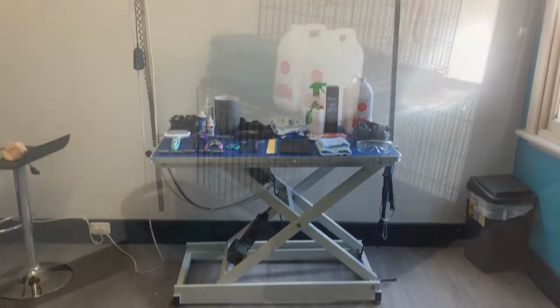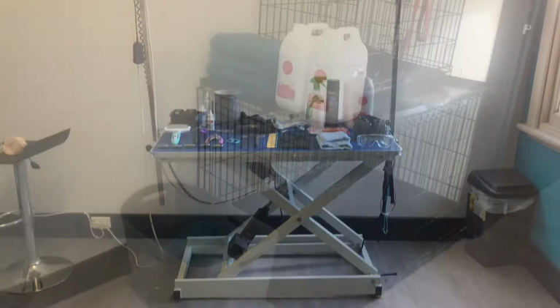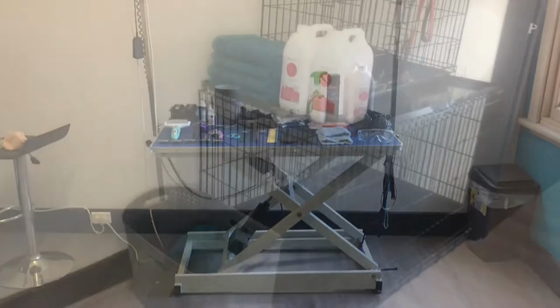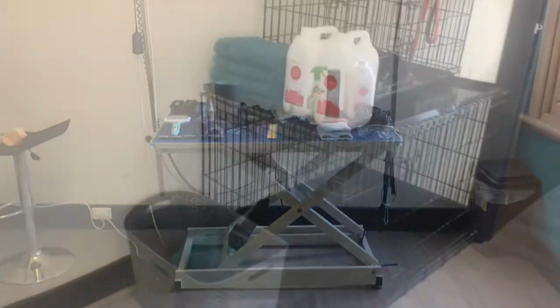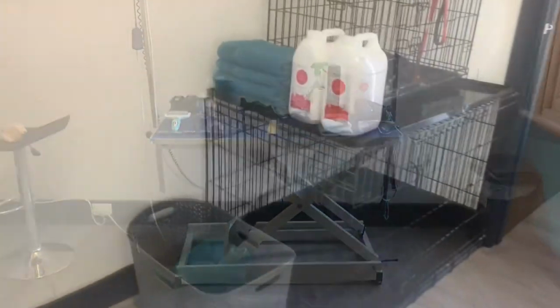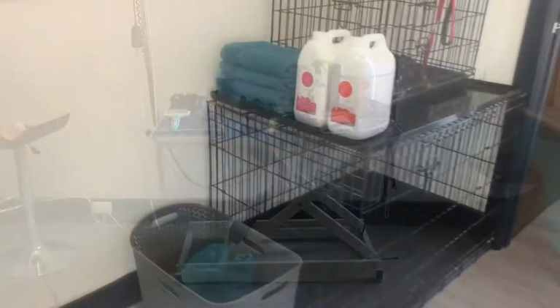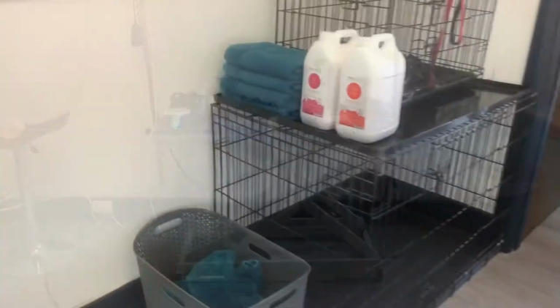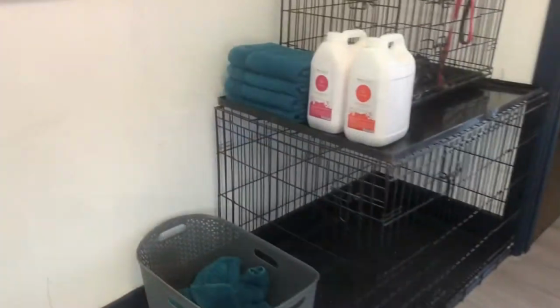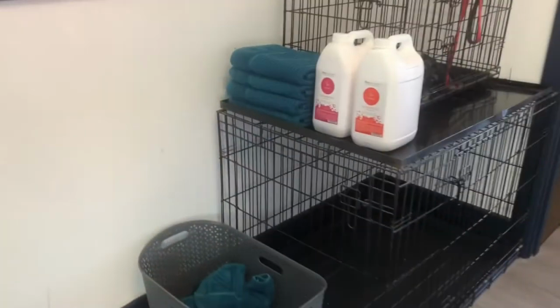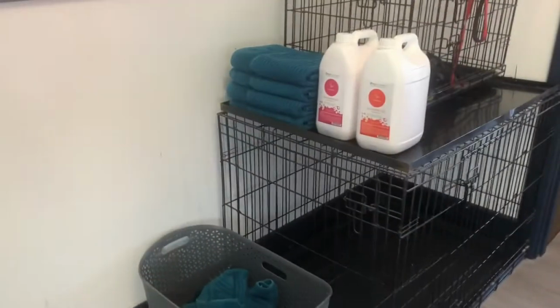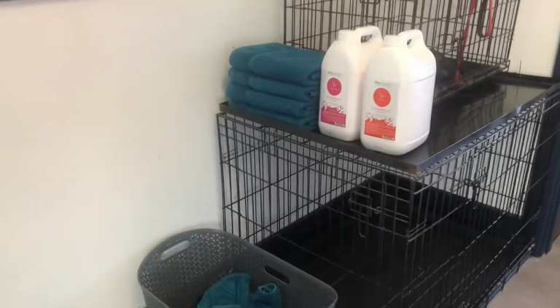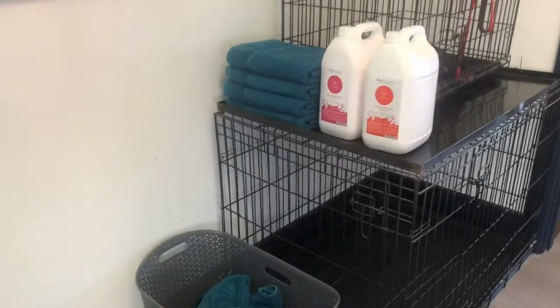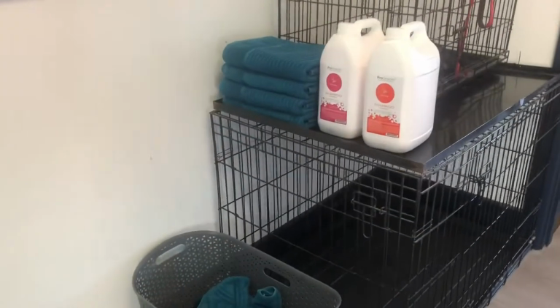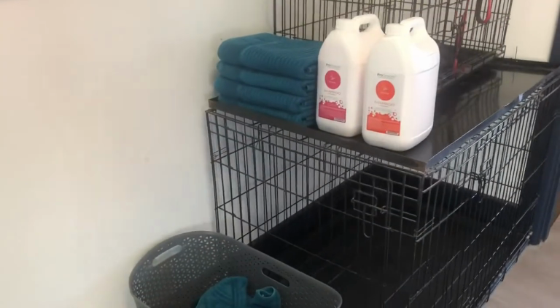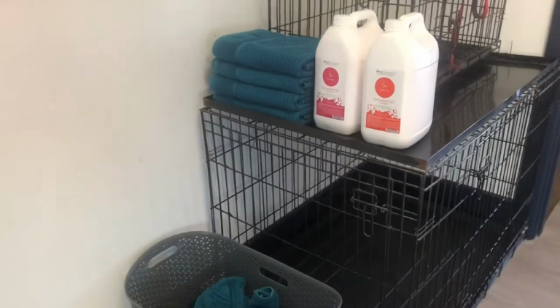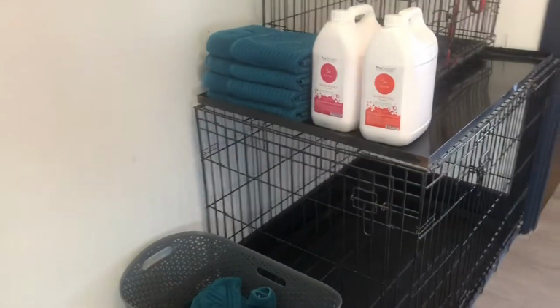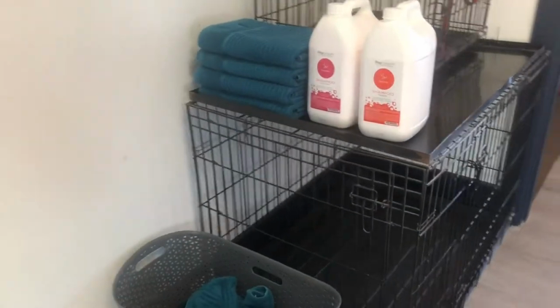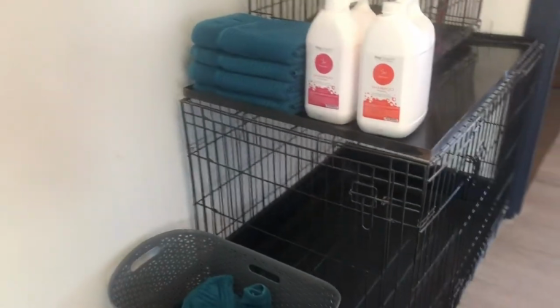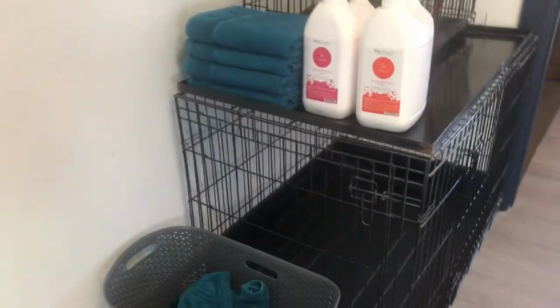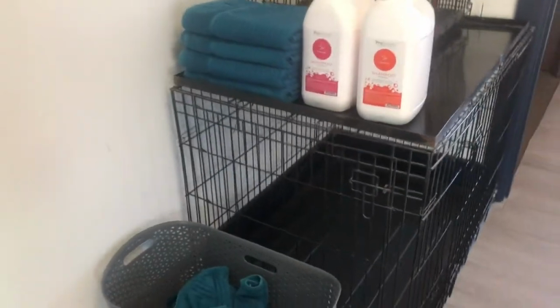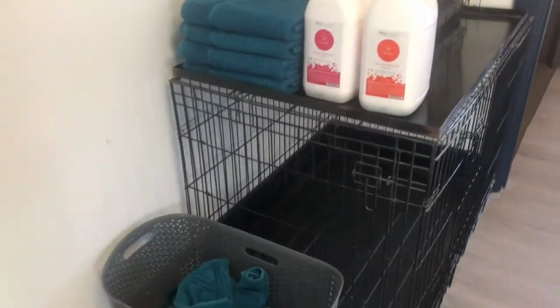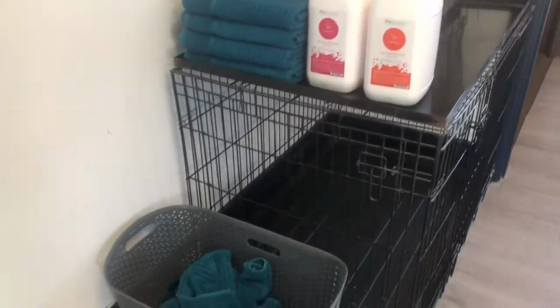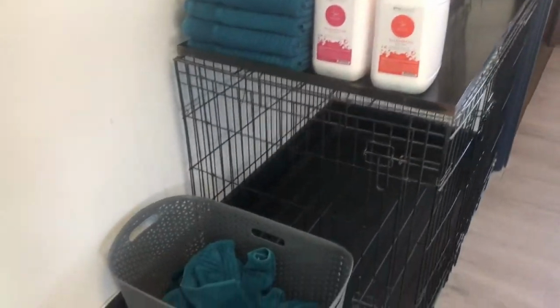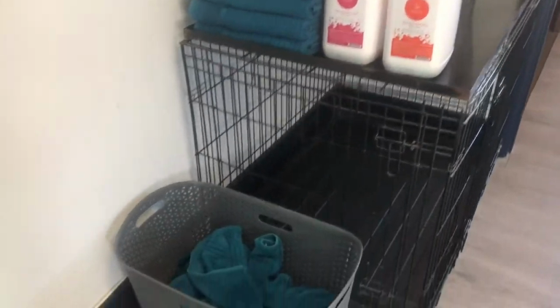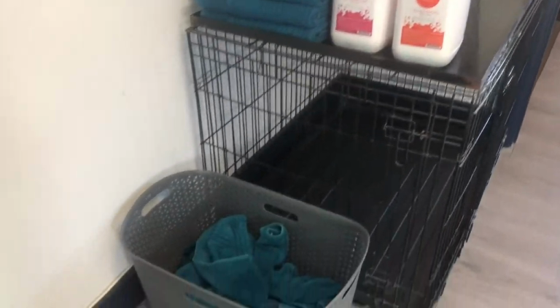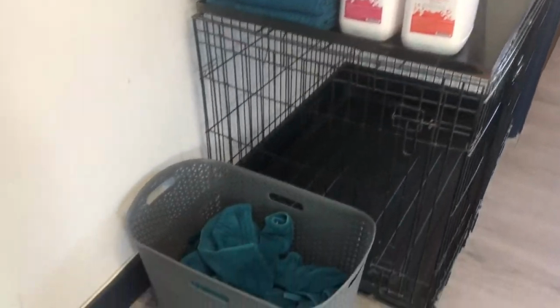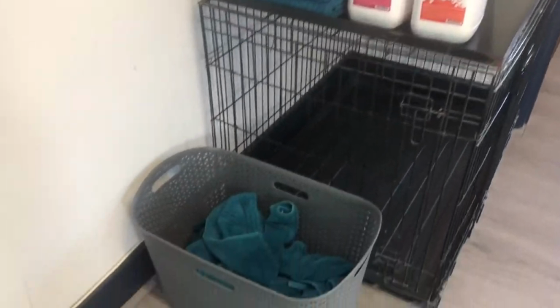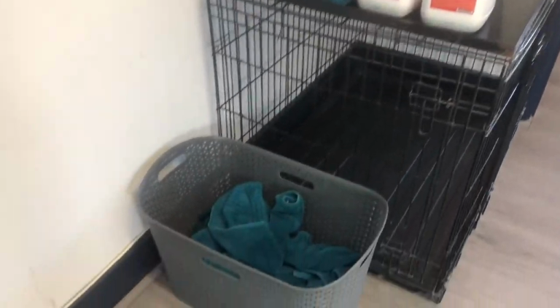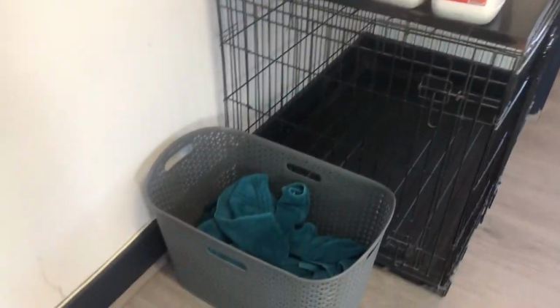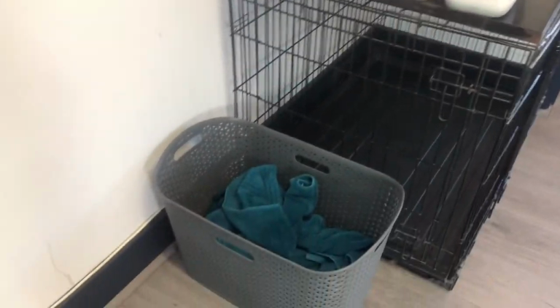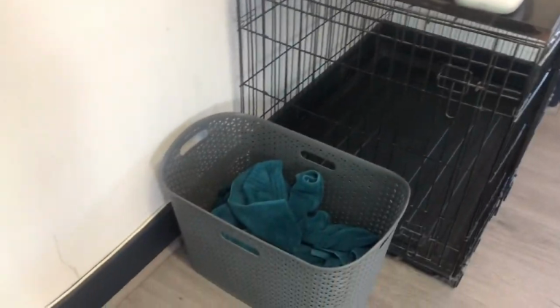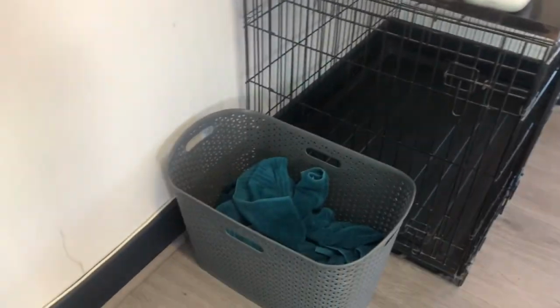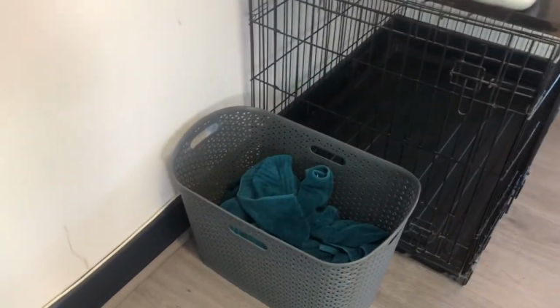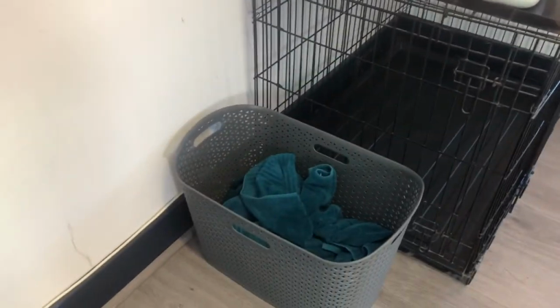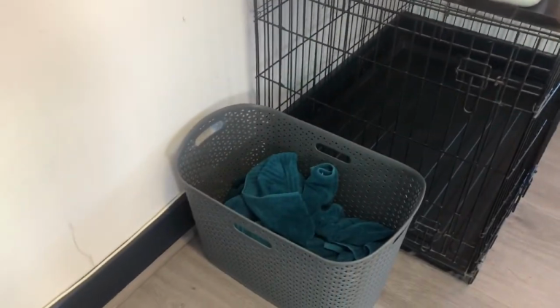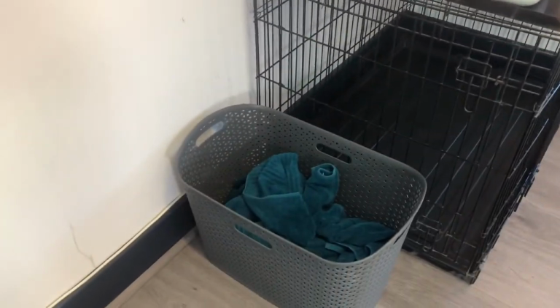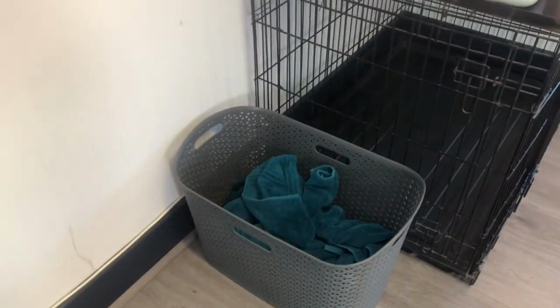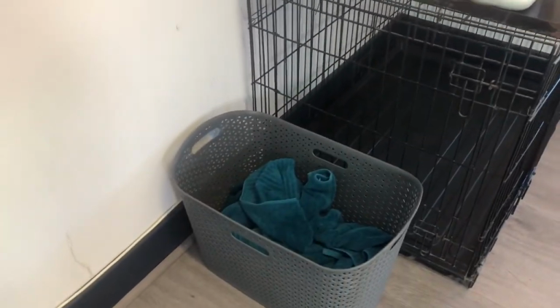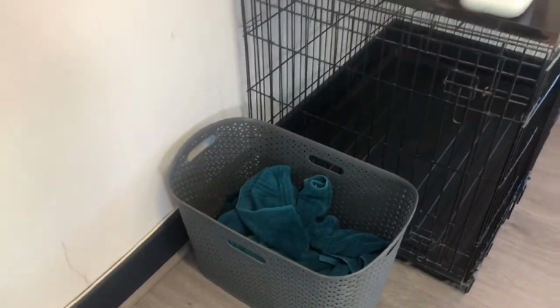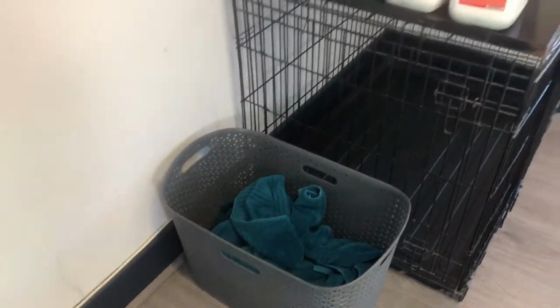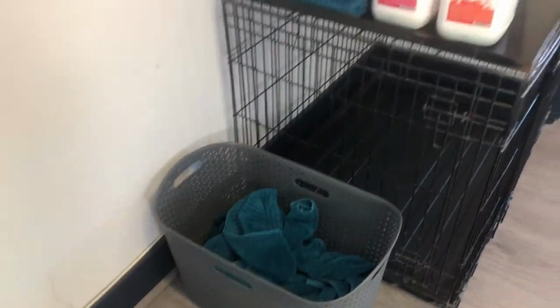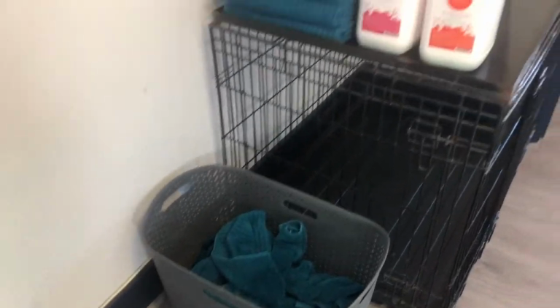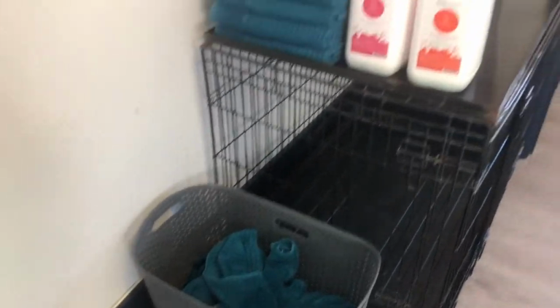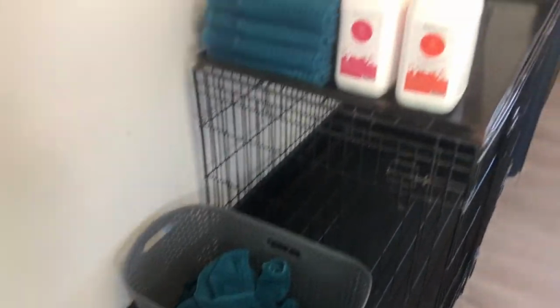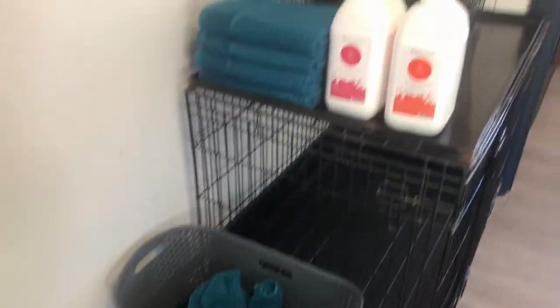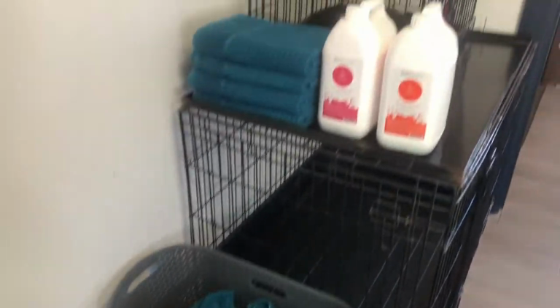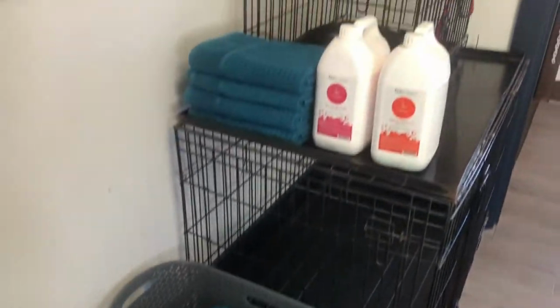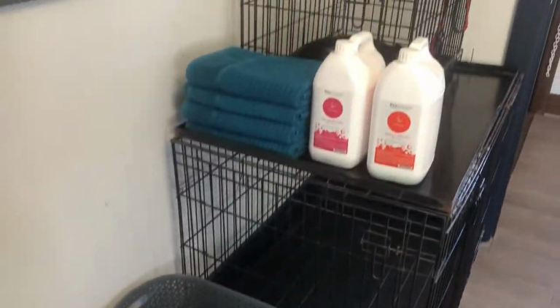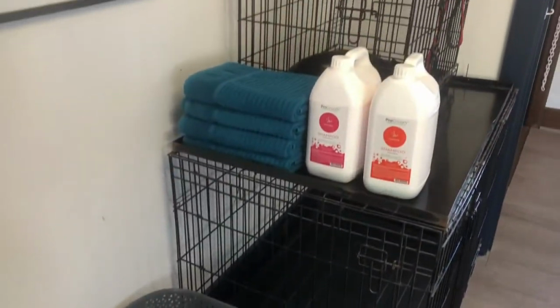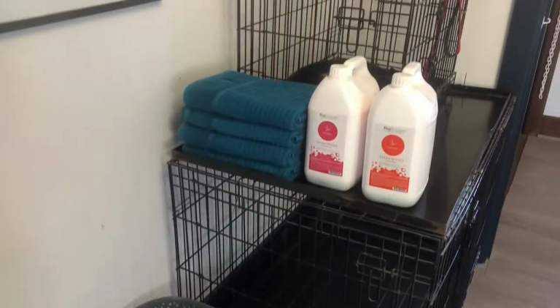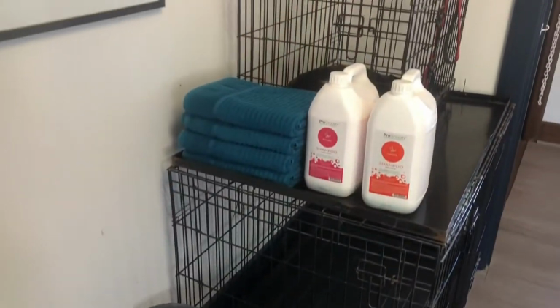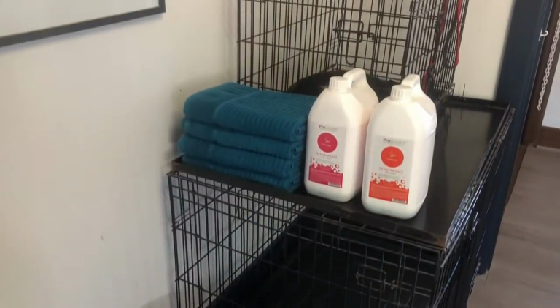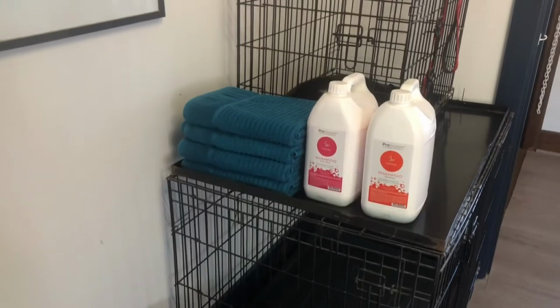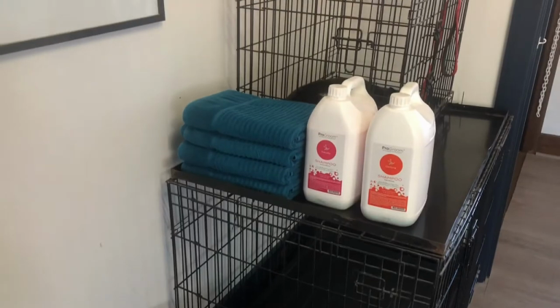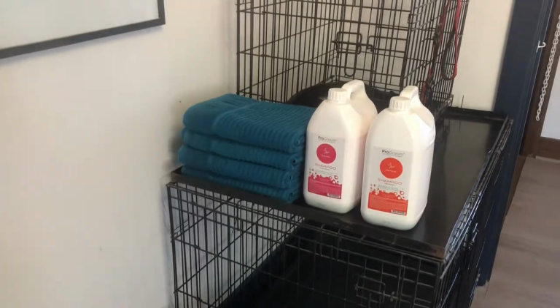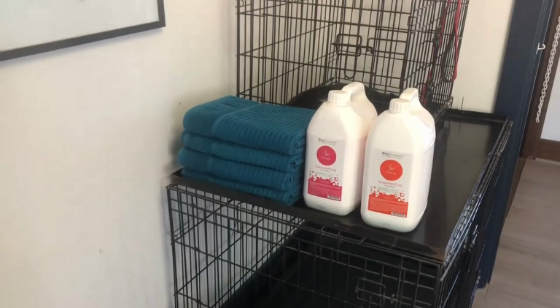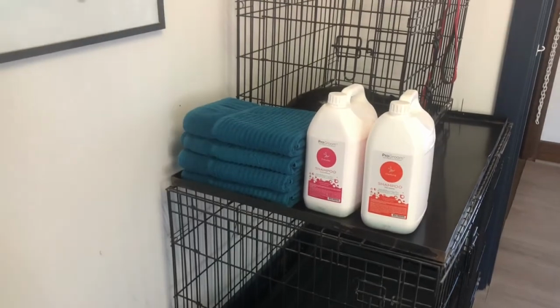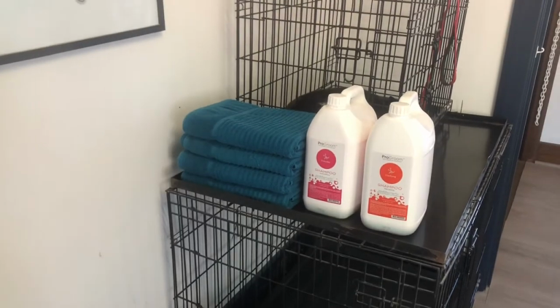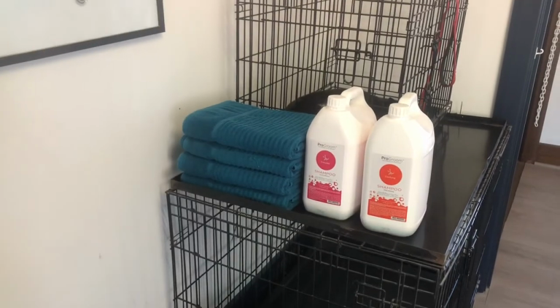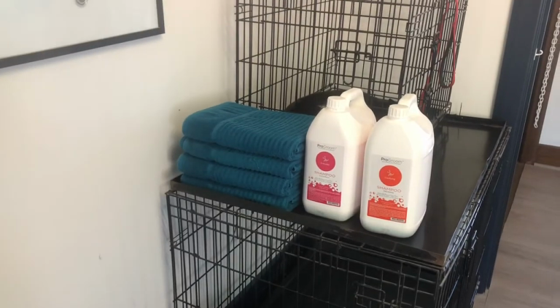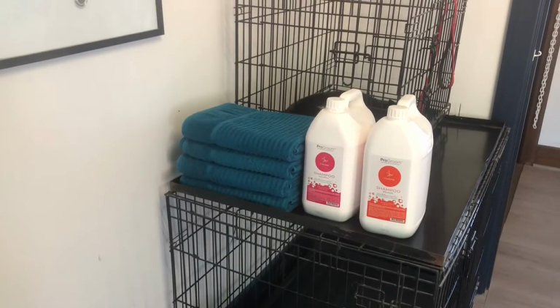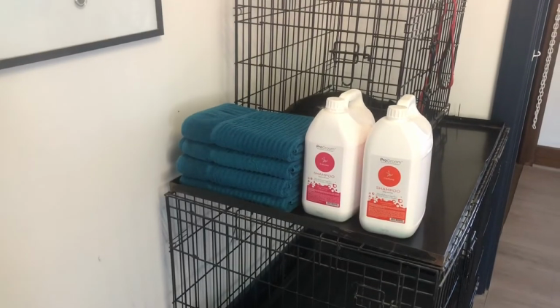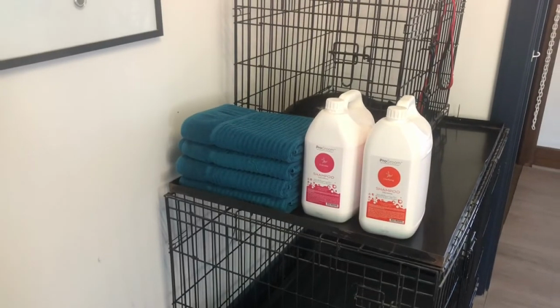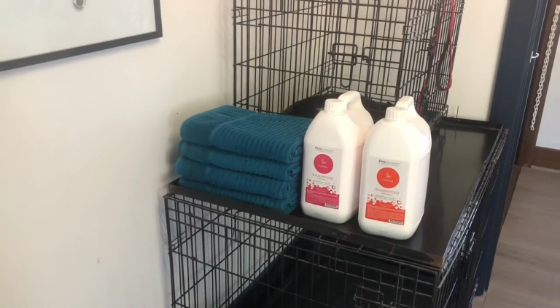You're going to need a lot of towels. If you're trying to save money to start with, just ask friends and family if they have any leftovers — usually they do.